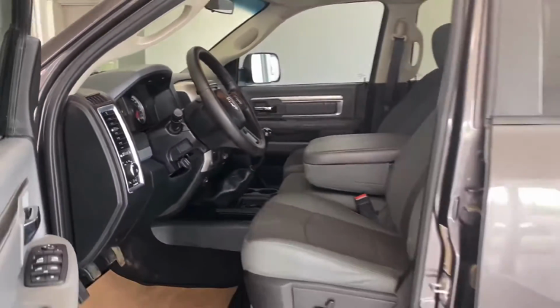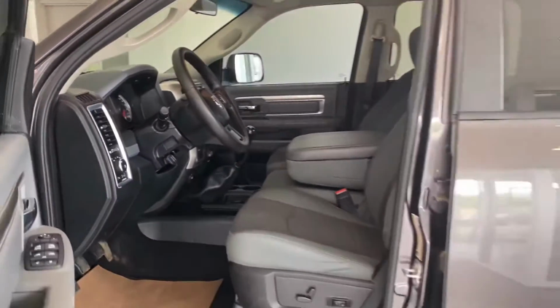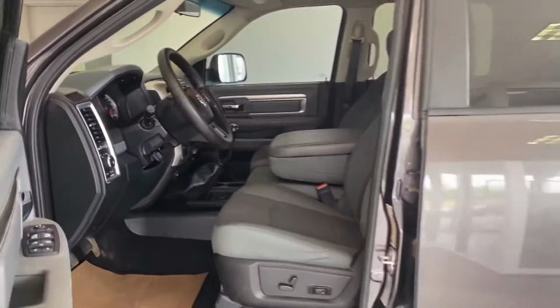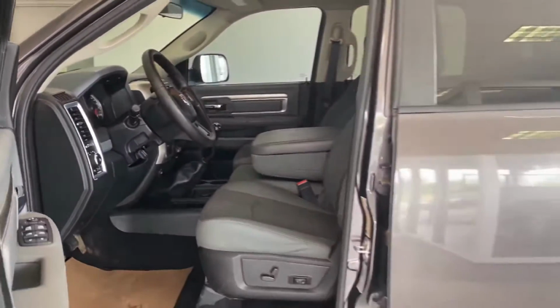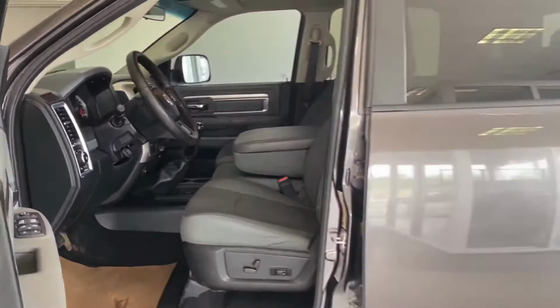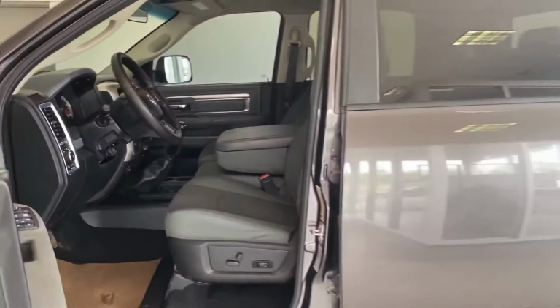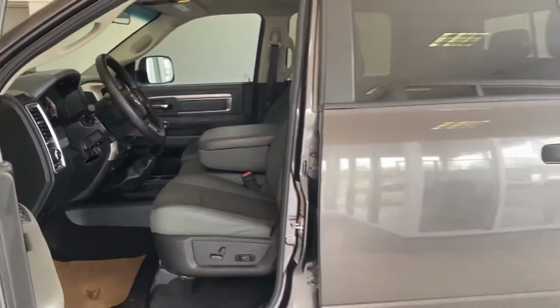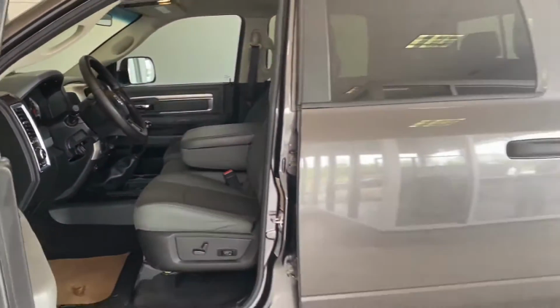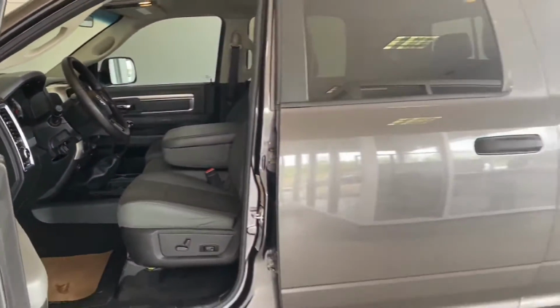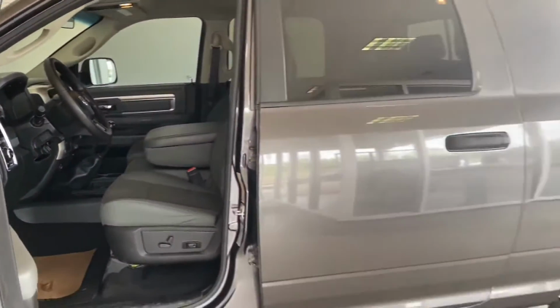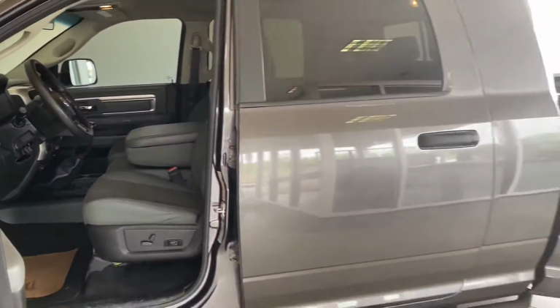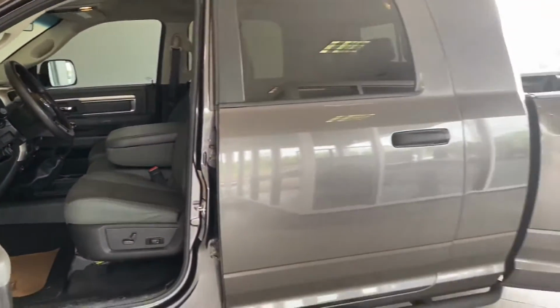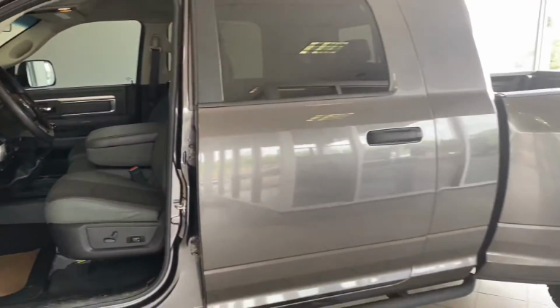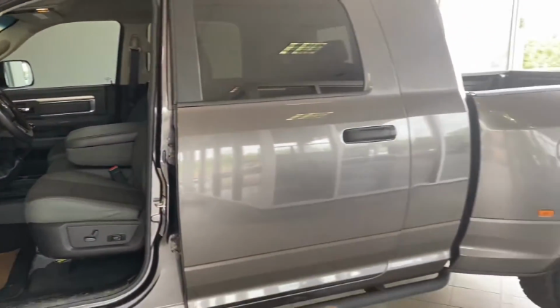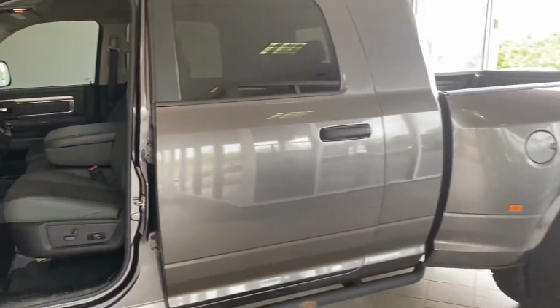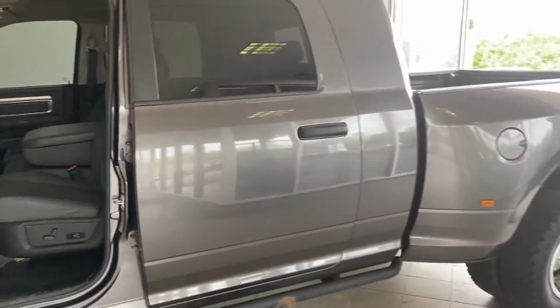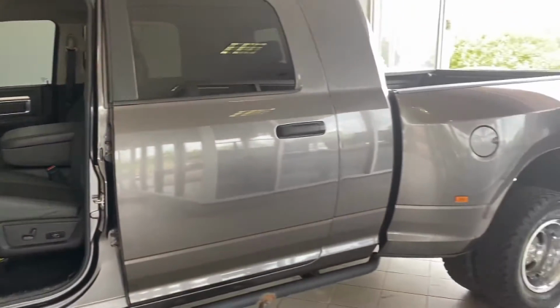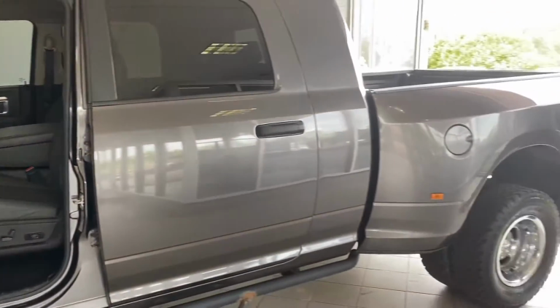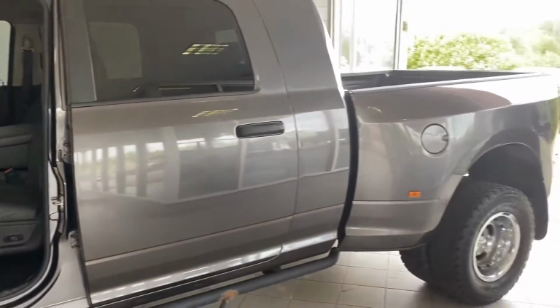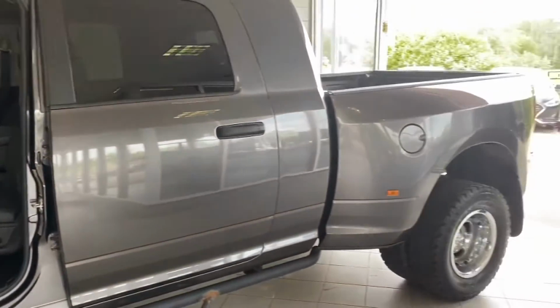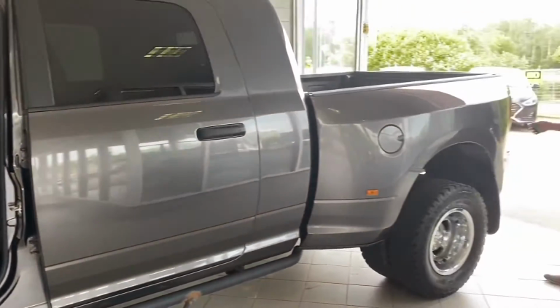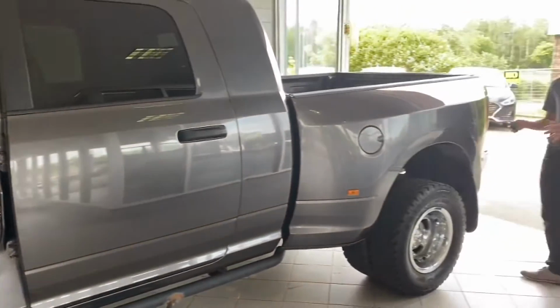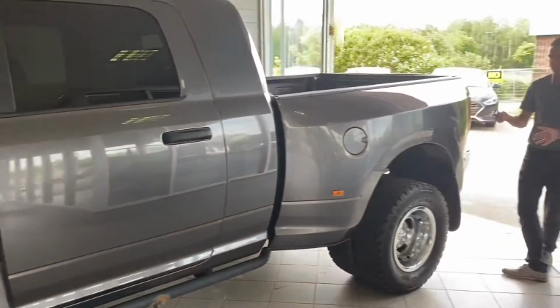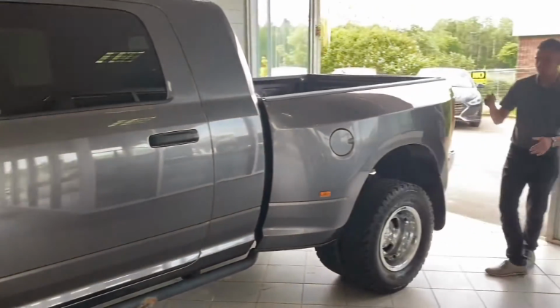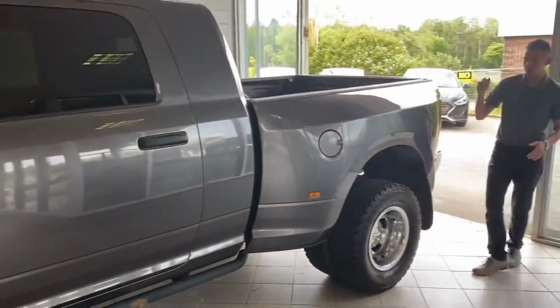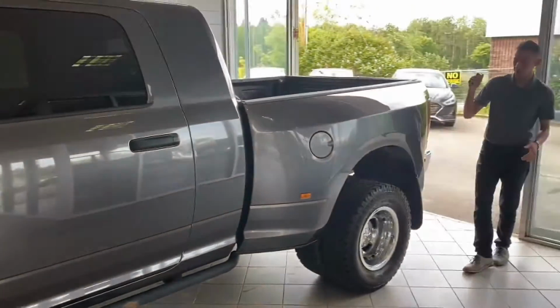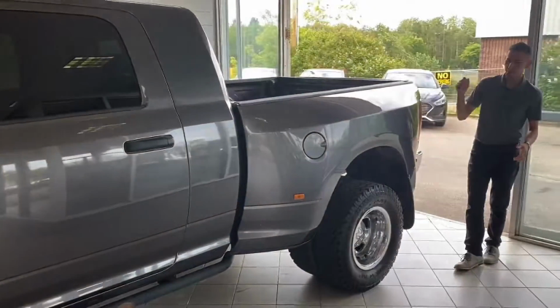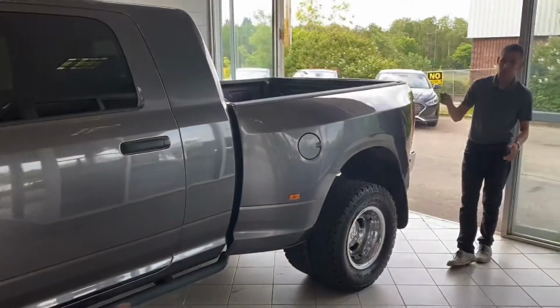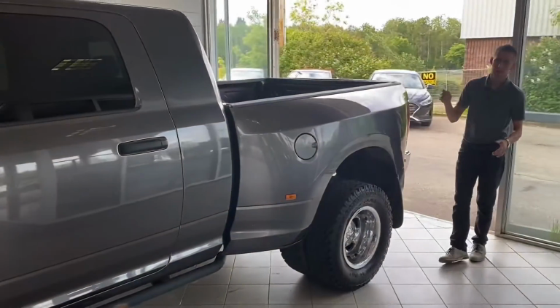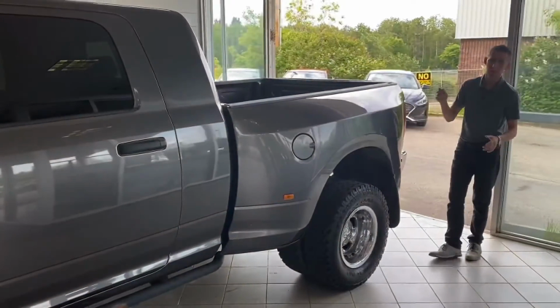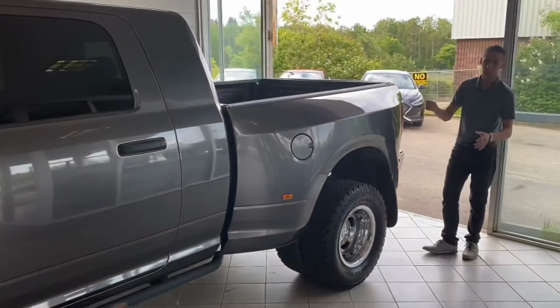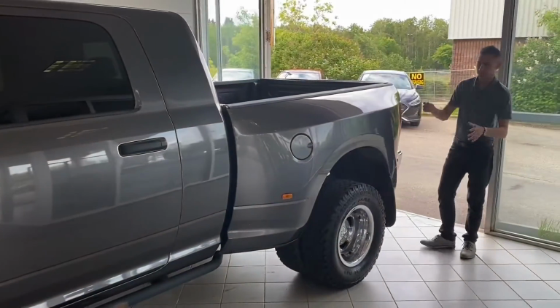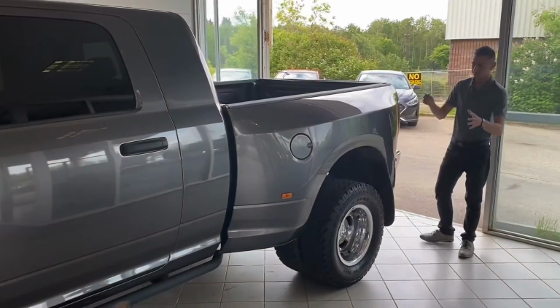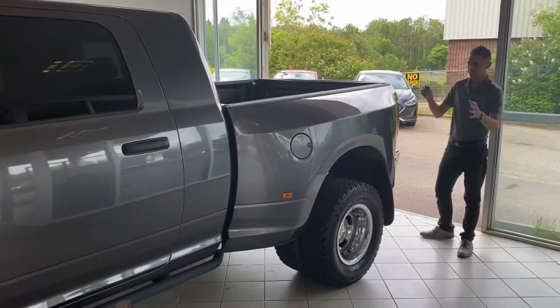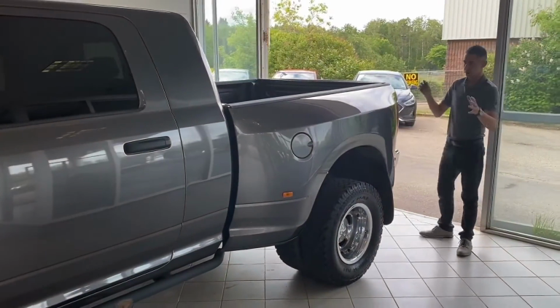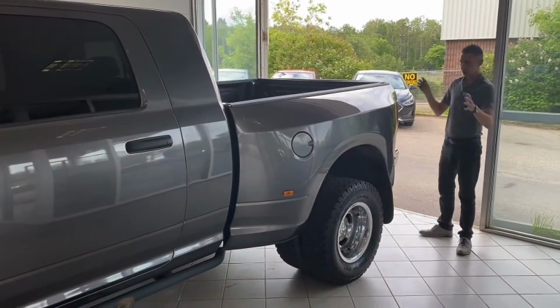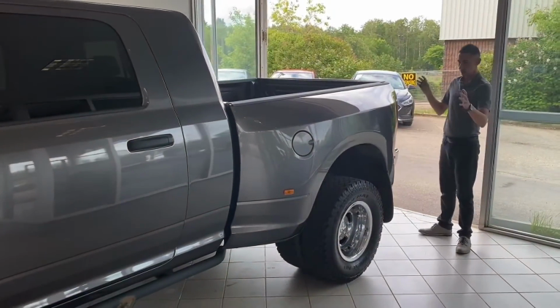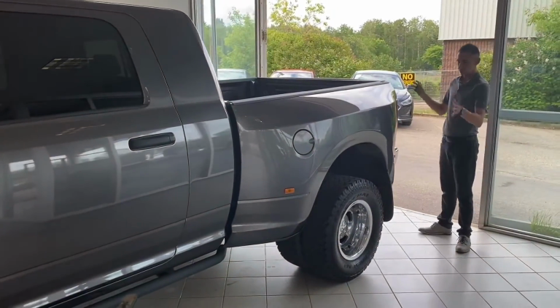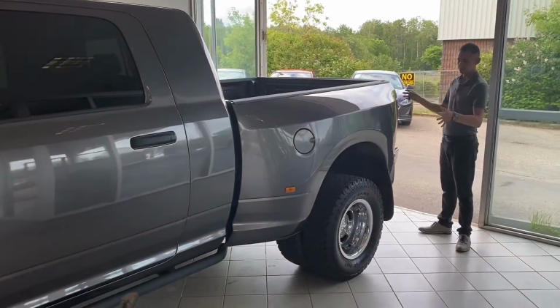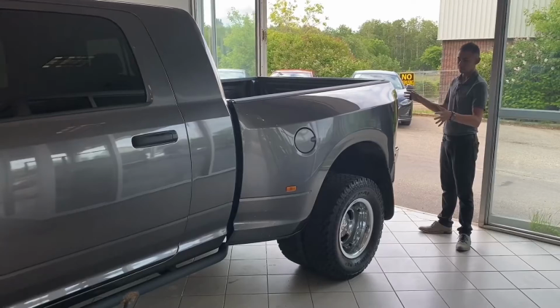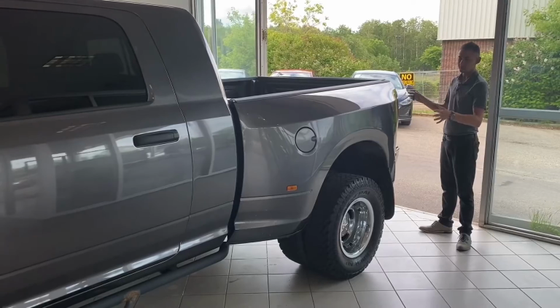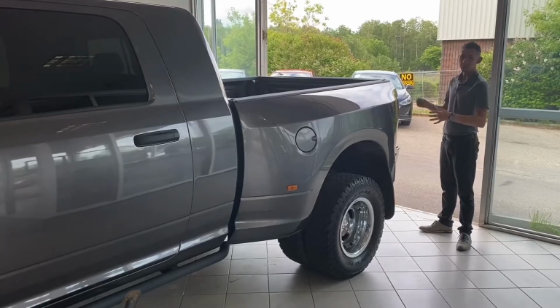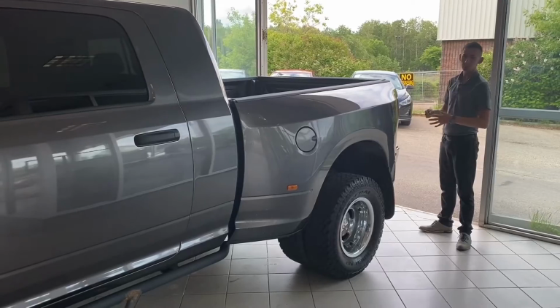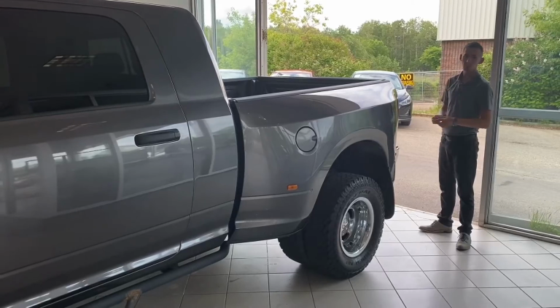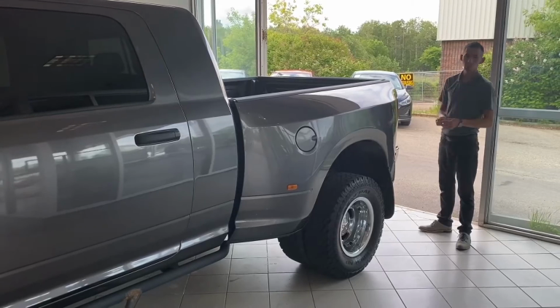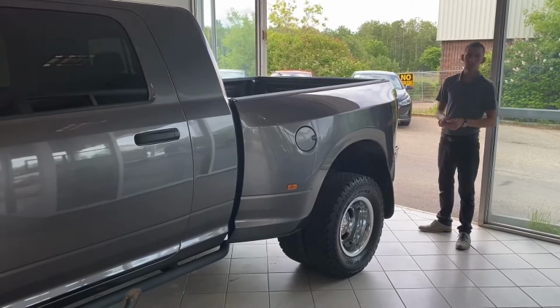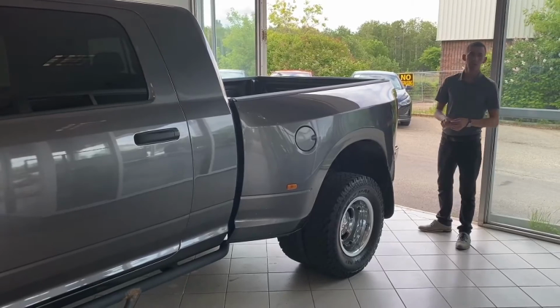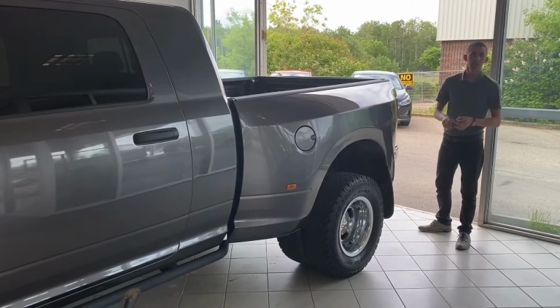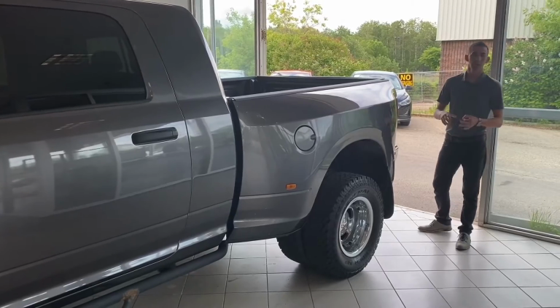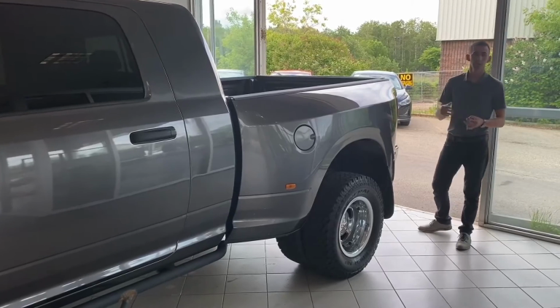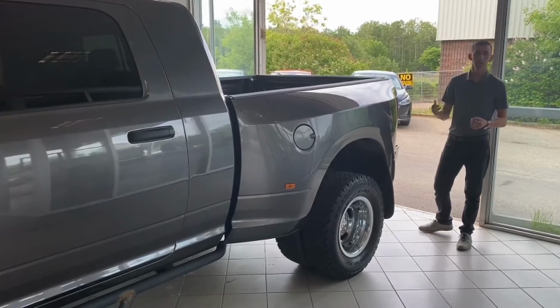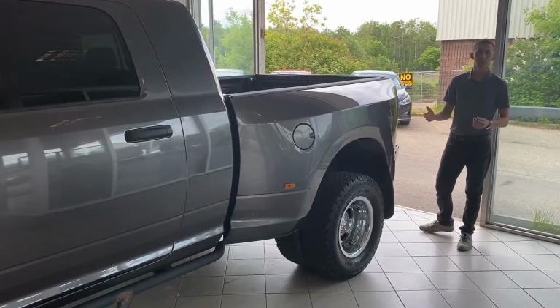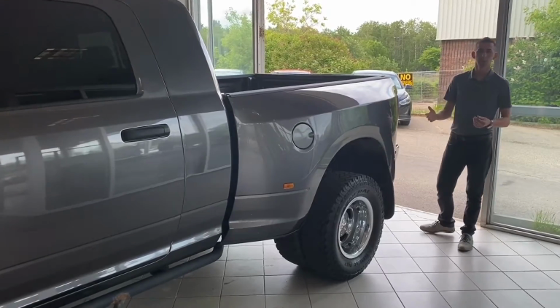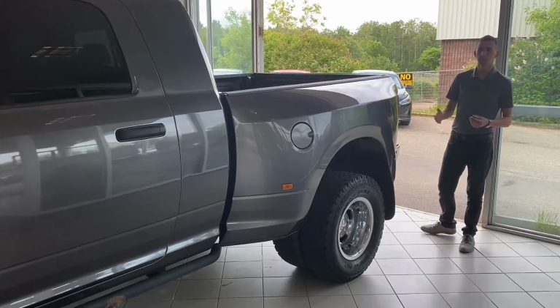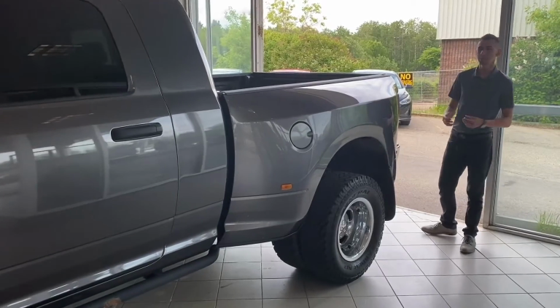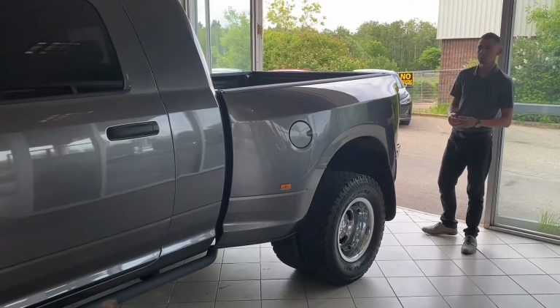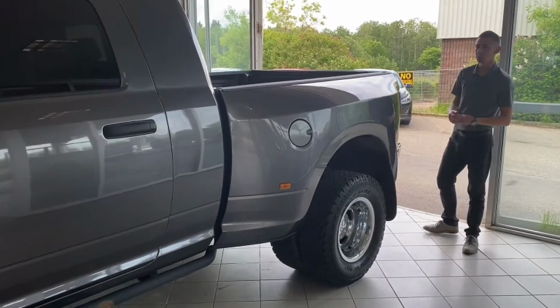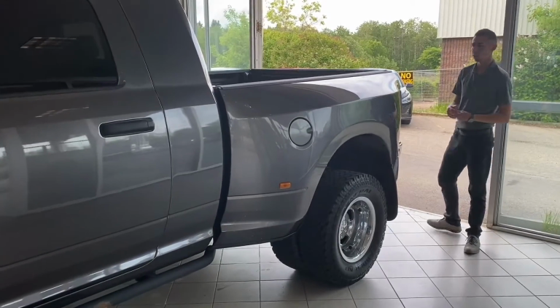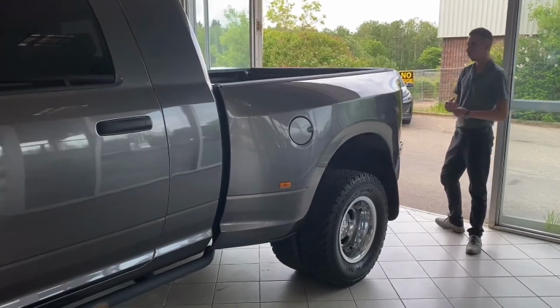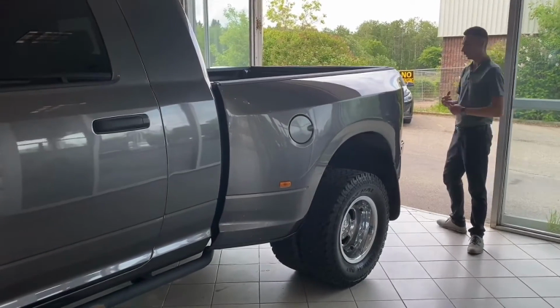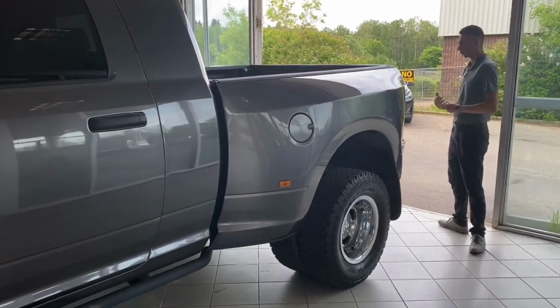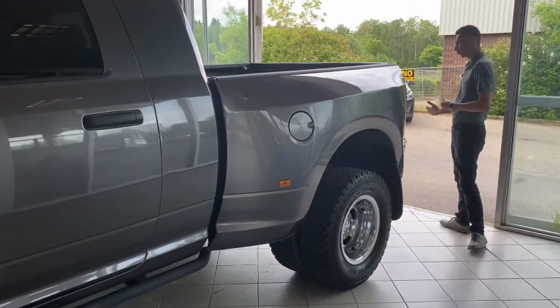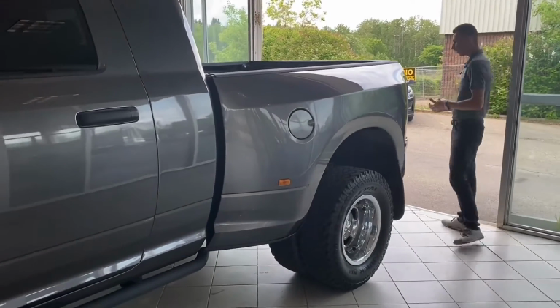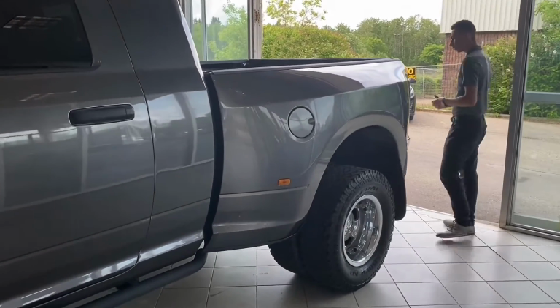Coming to the back, as I mentioned it's a dually so you've got lots and lots of extra payload, and extra stability when you're hauling a trailer.